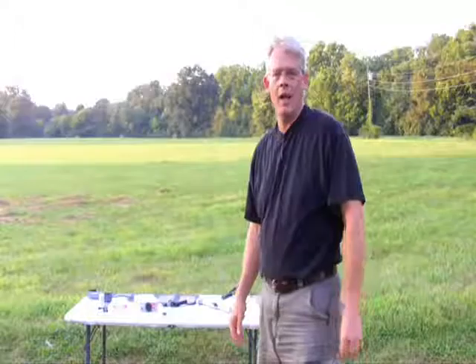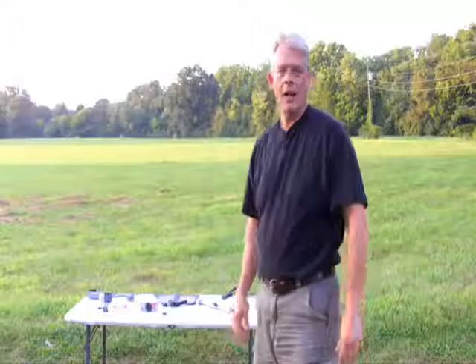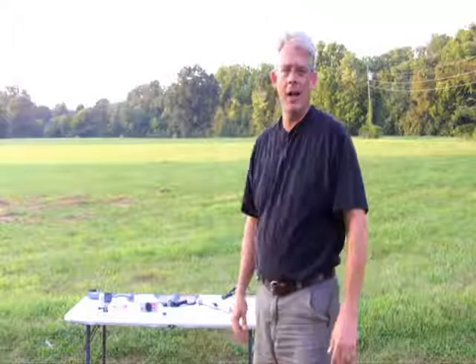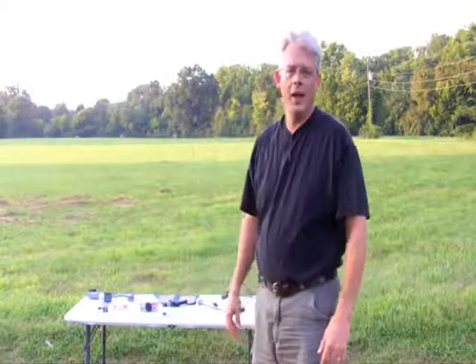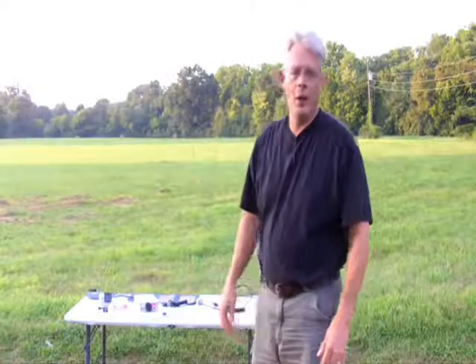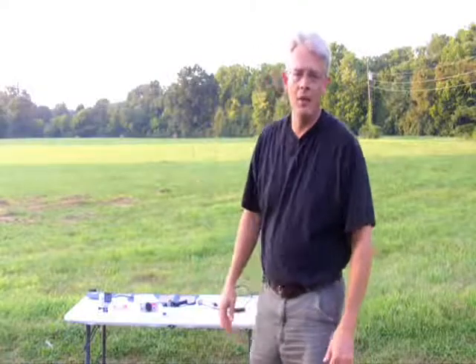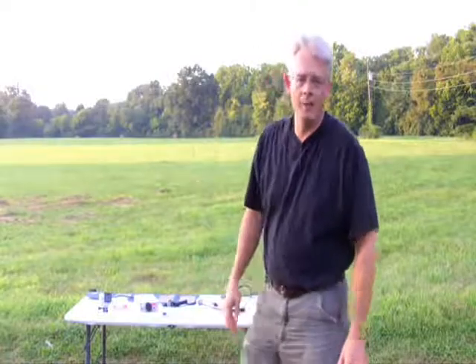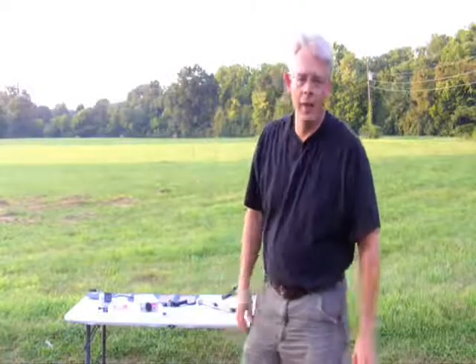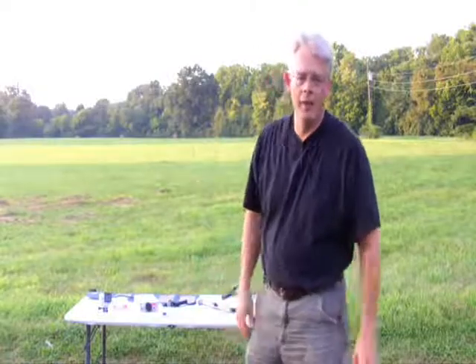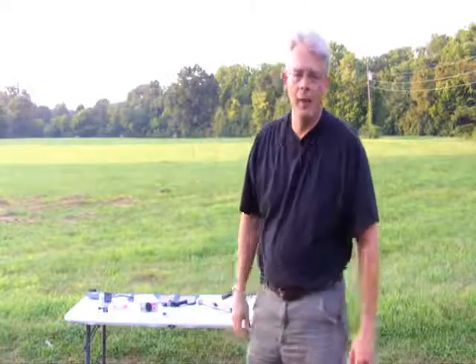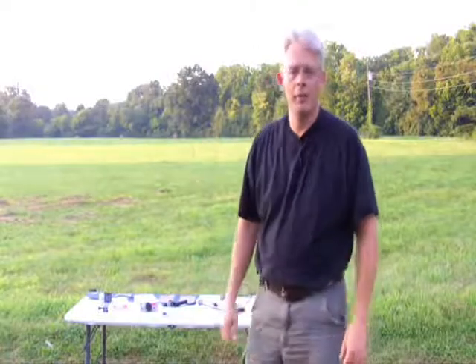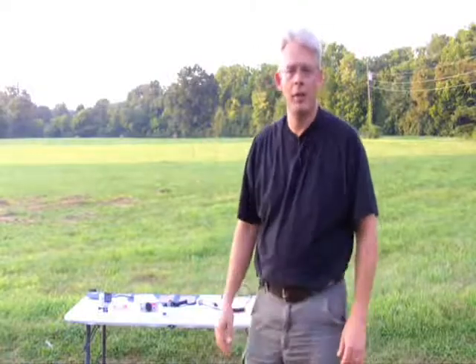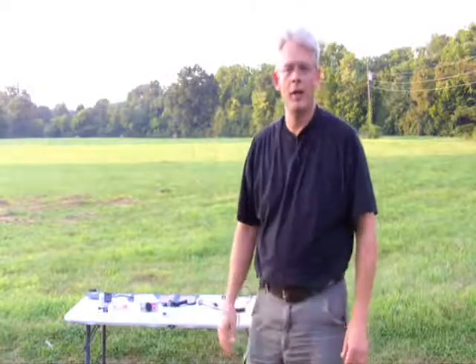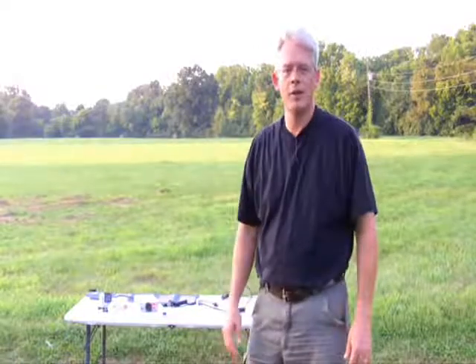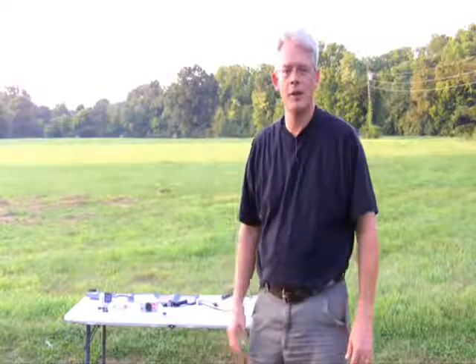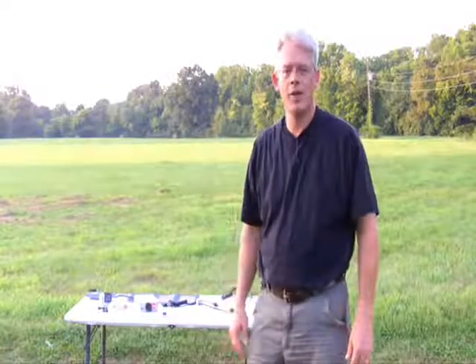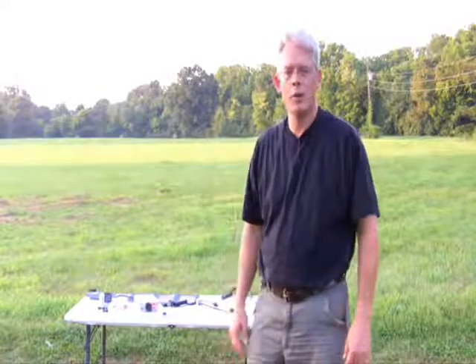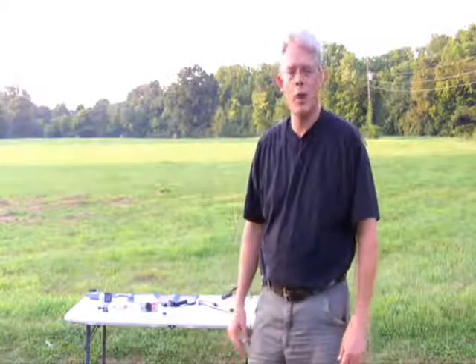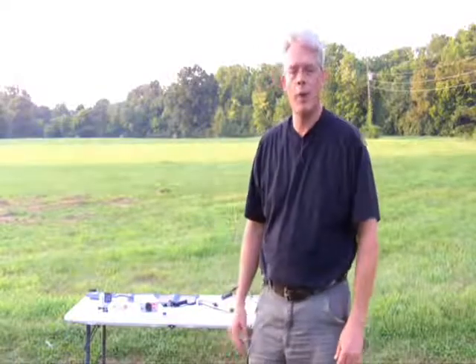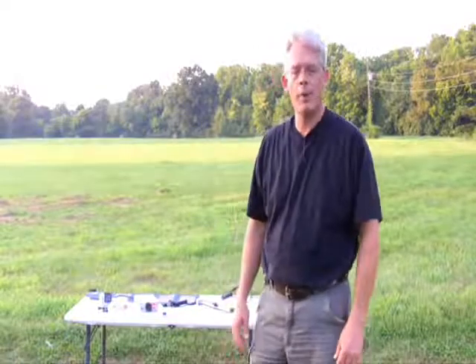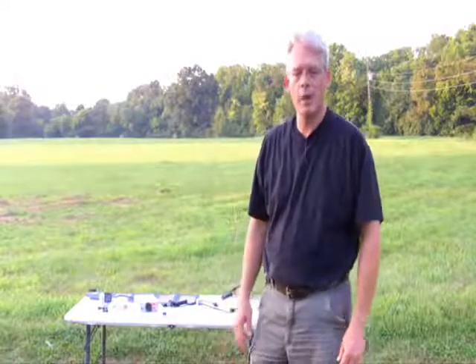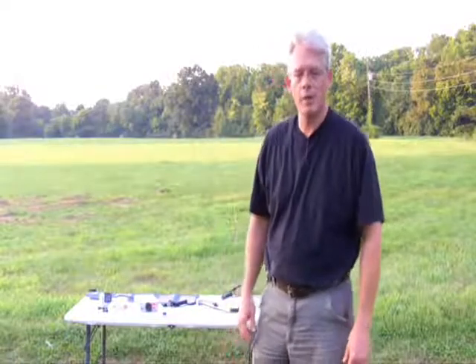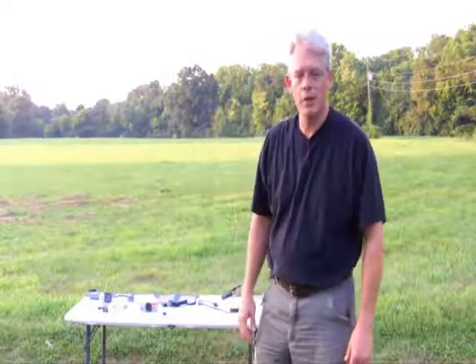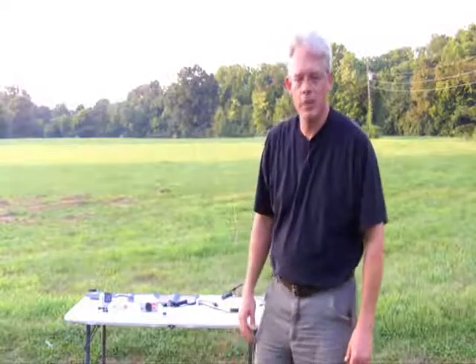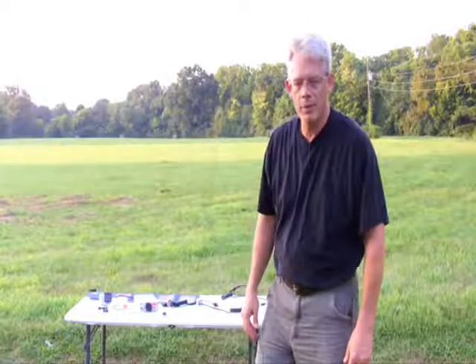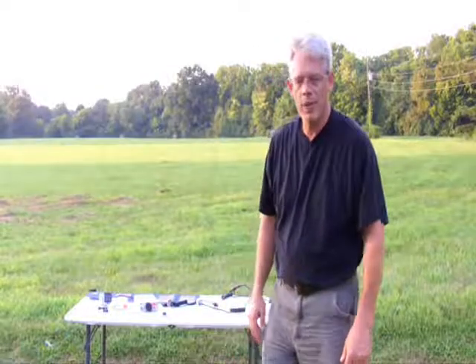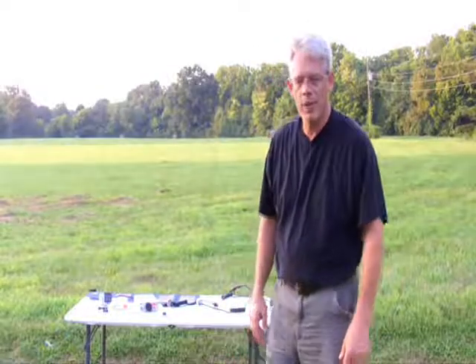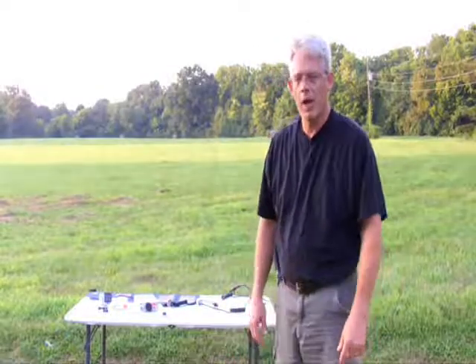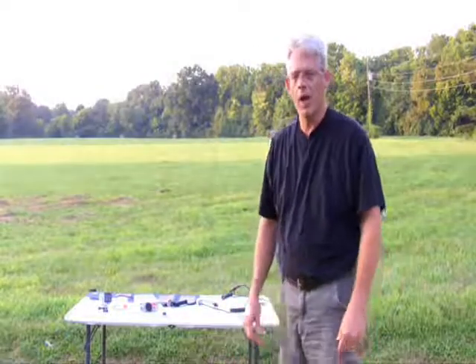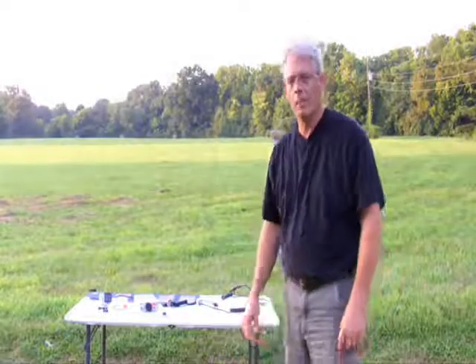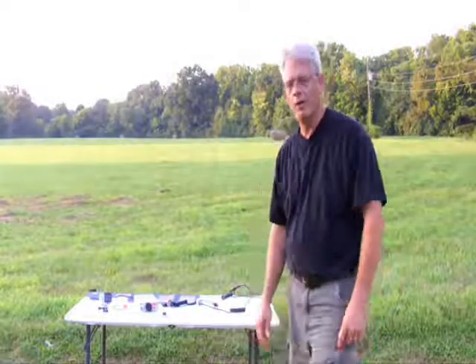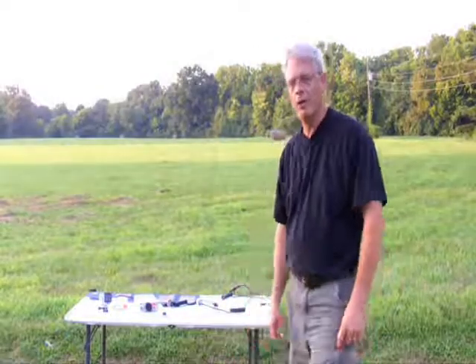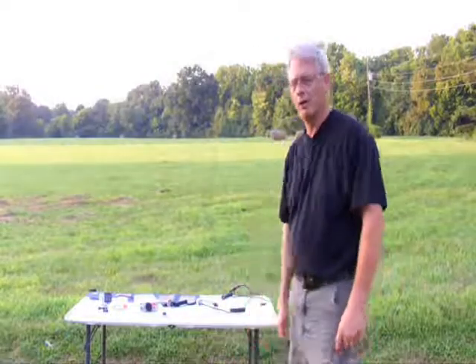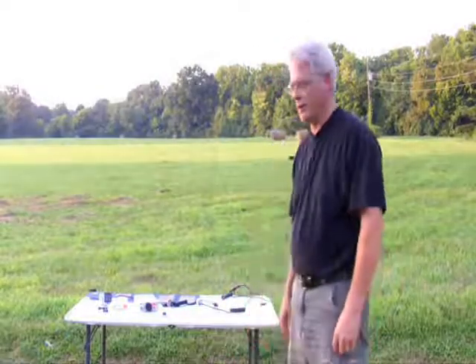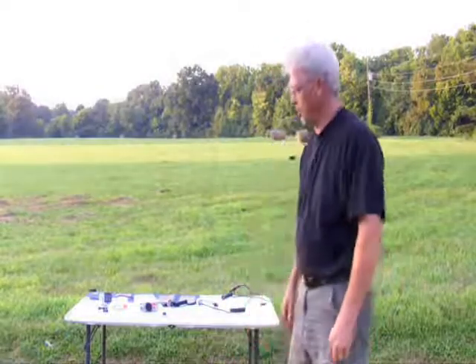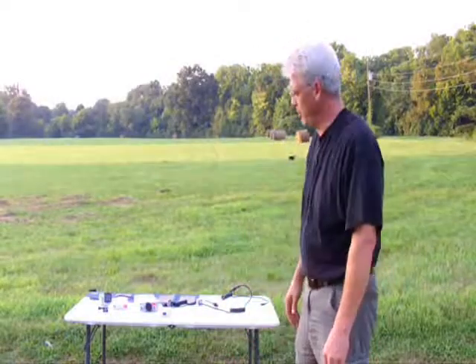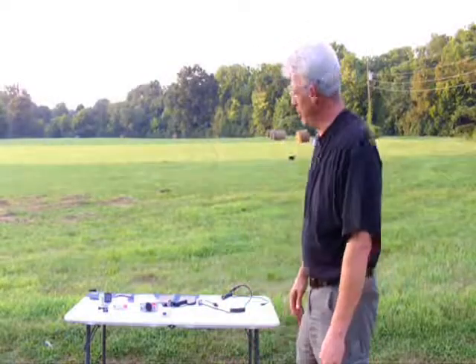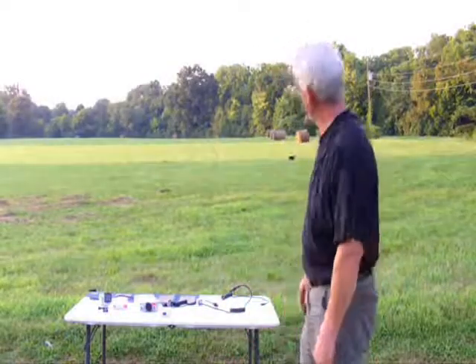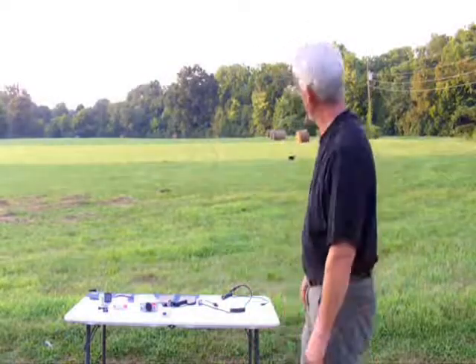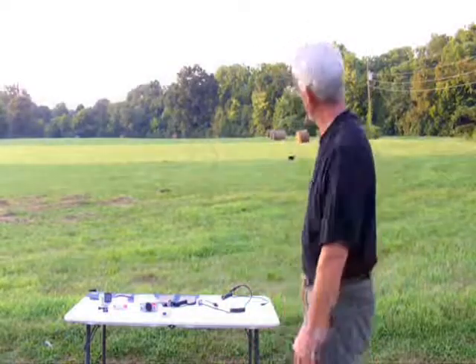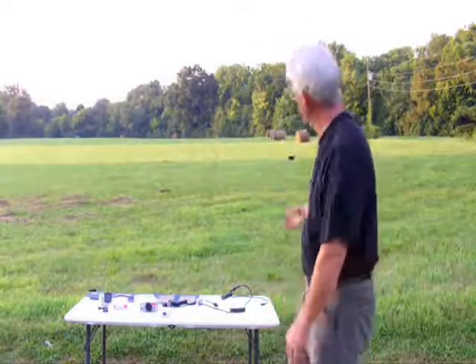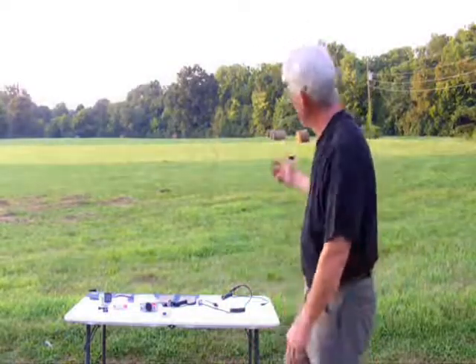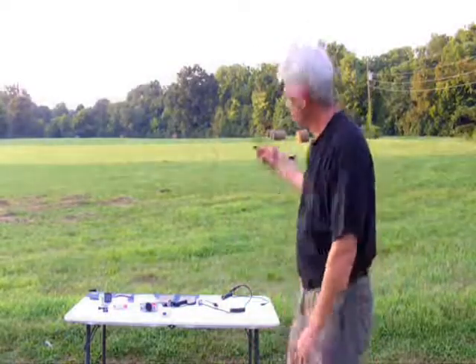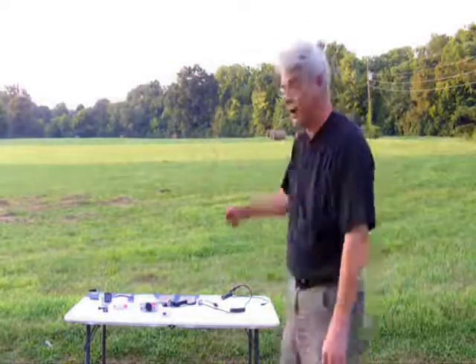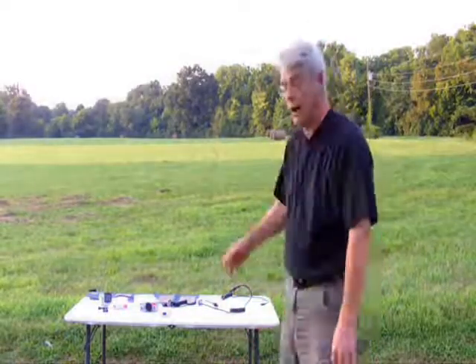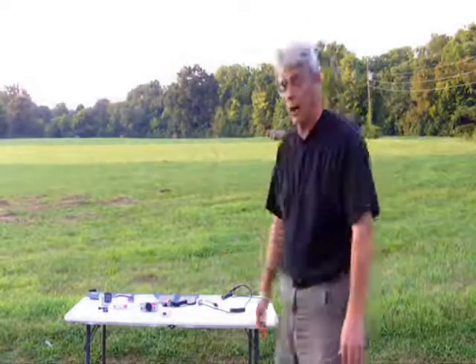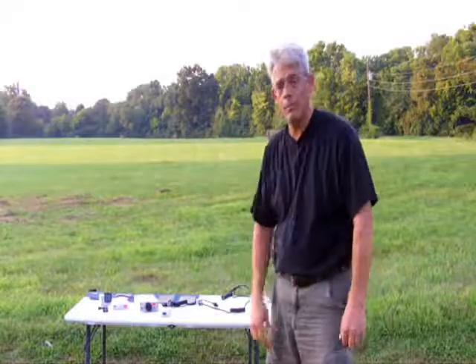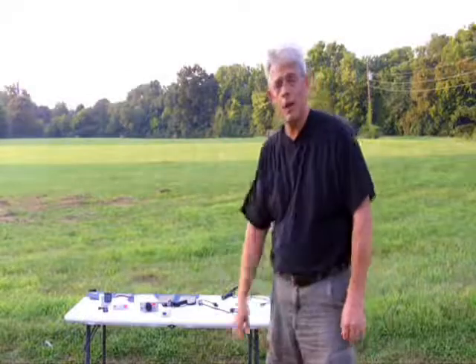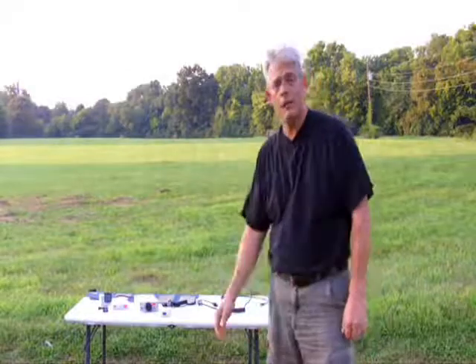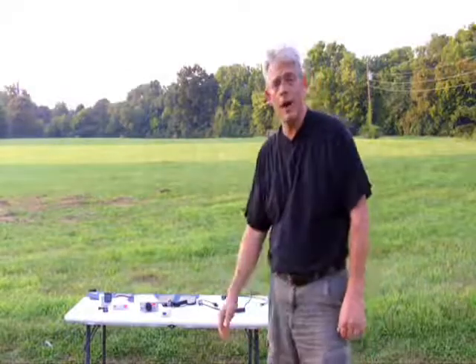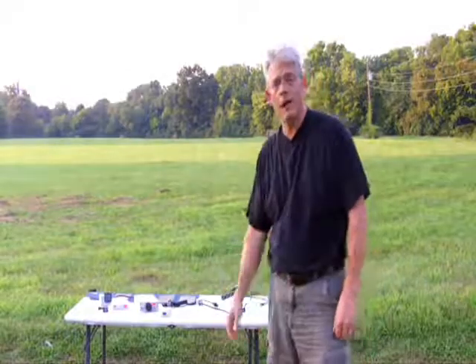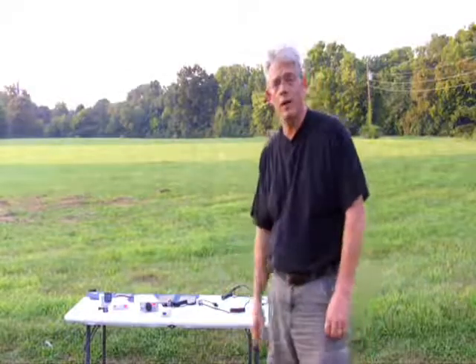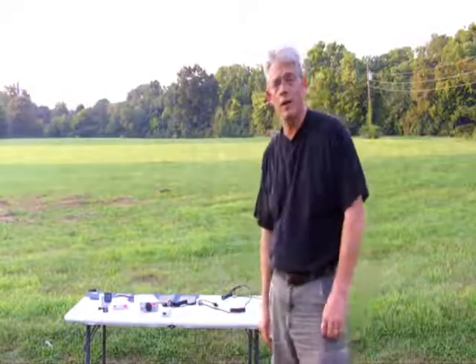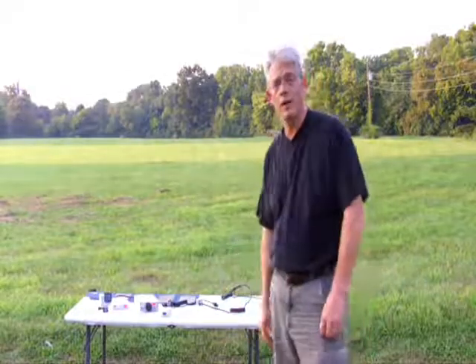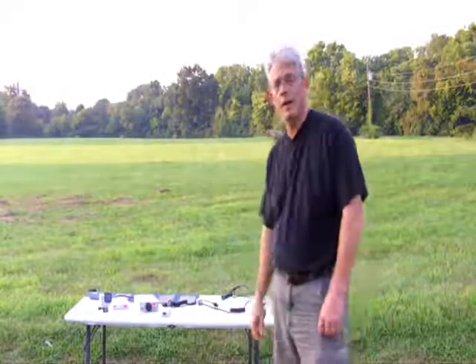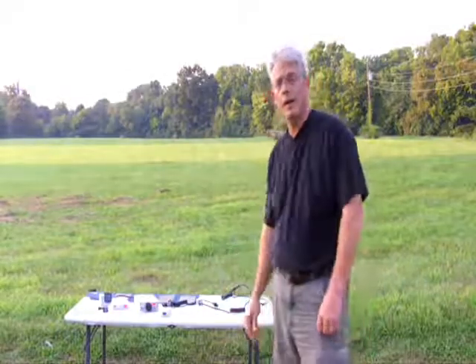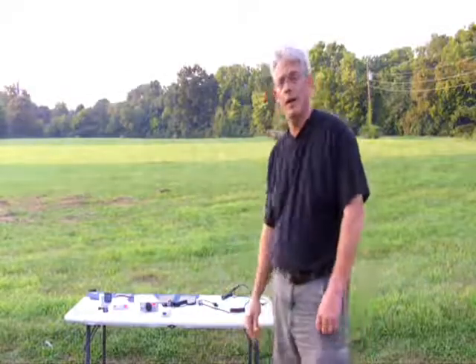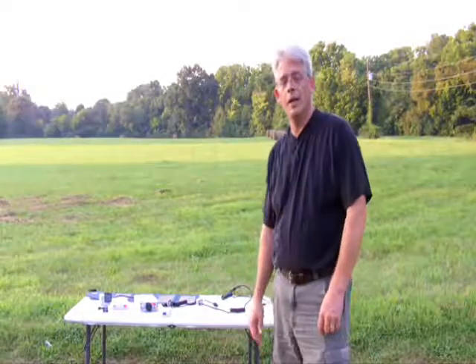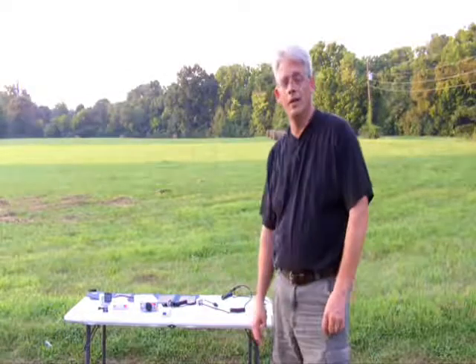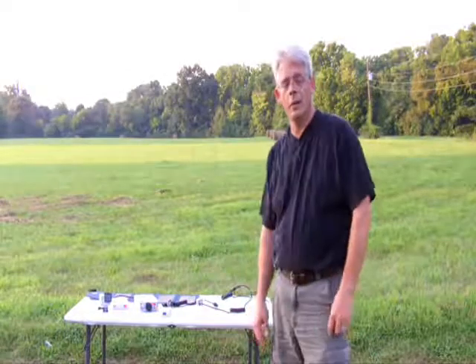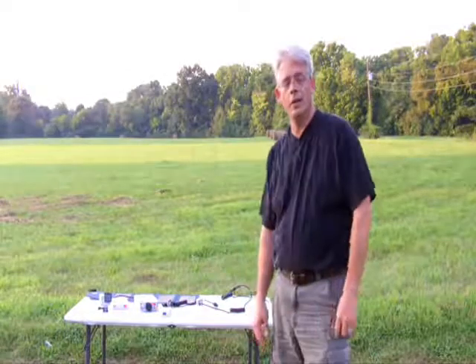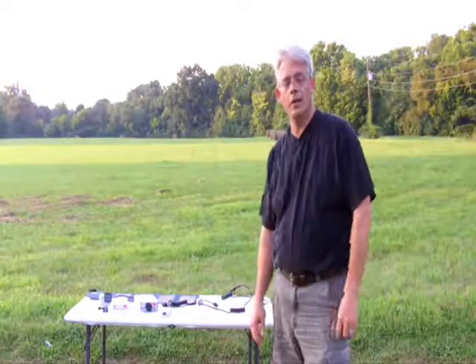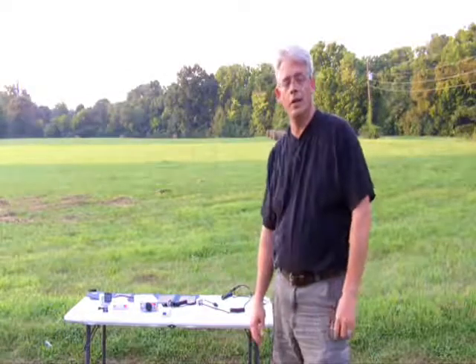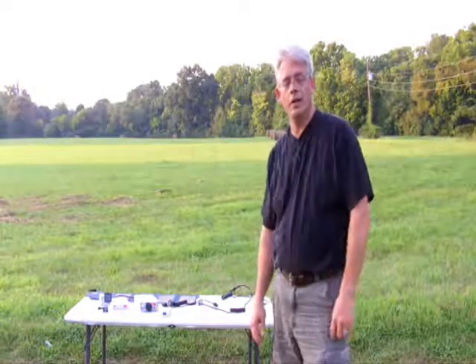Hello everybody, Bill Harrison here with Hardin Power Systems, coming to you from the beautiful Hardin Power backyard in Middle Tennessee.